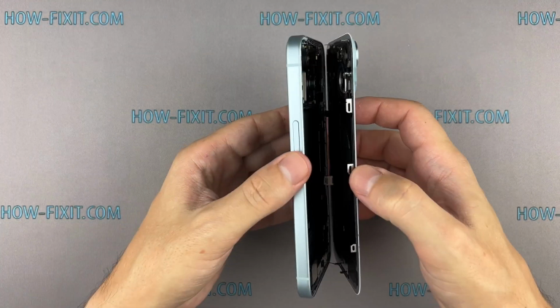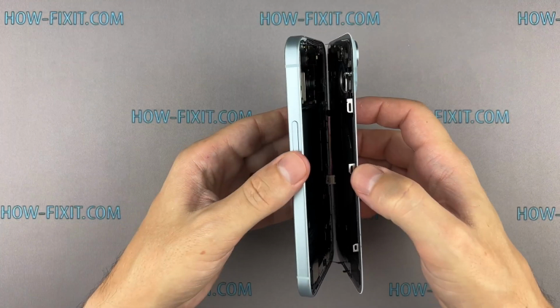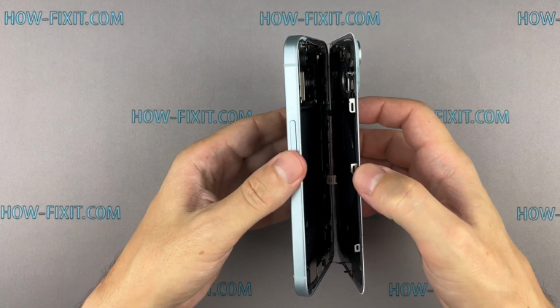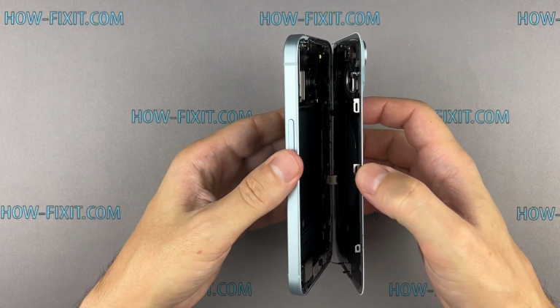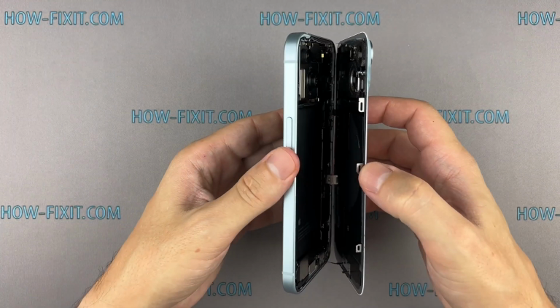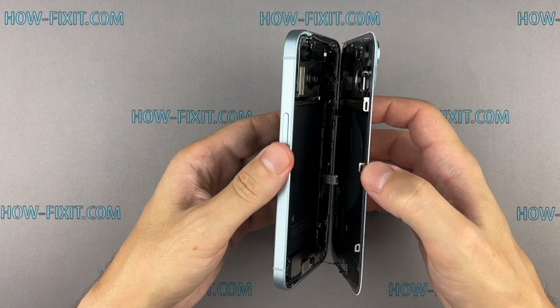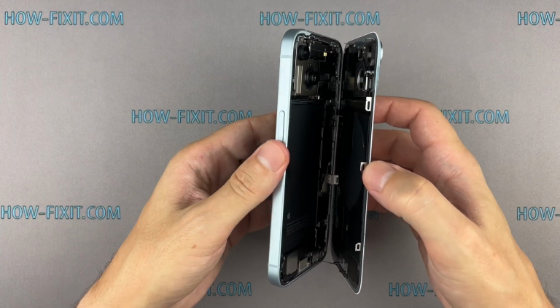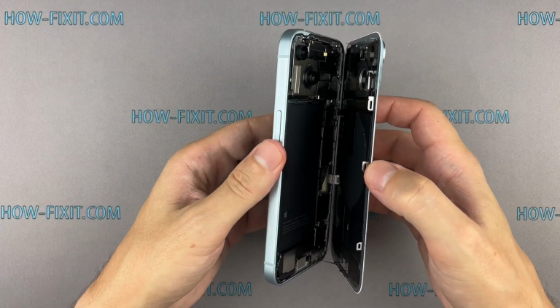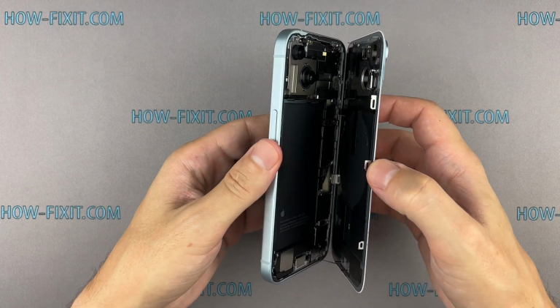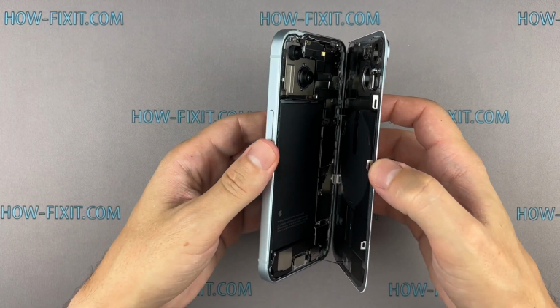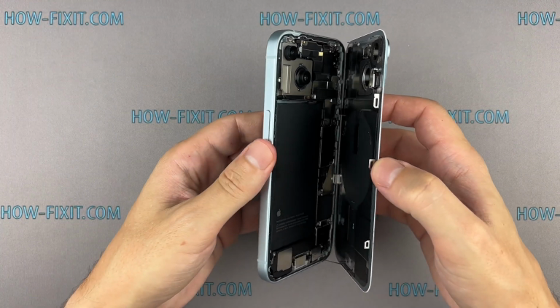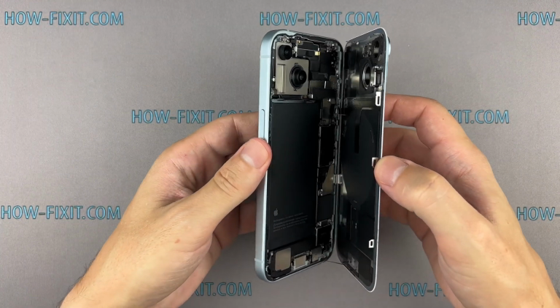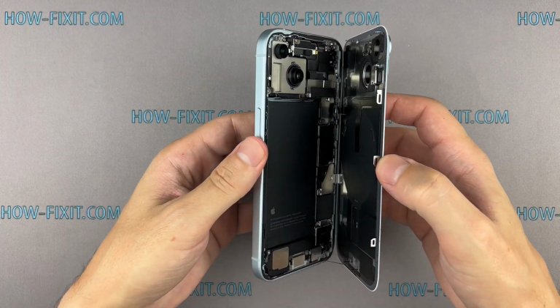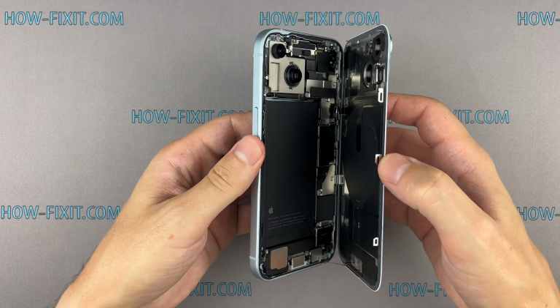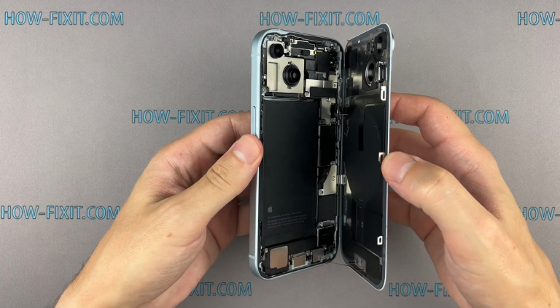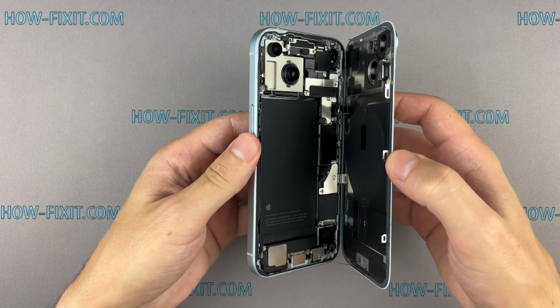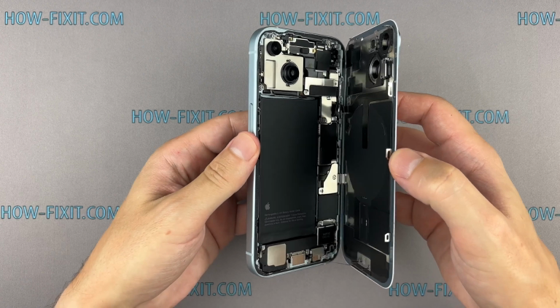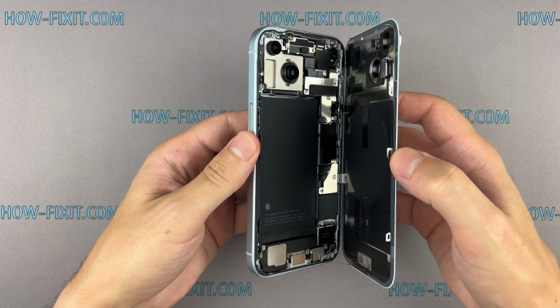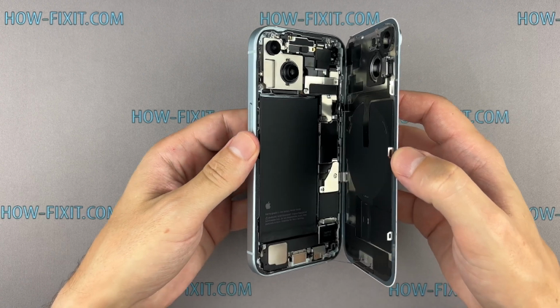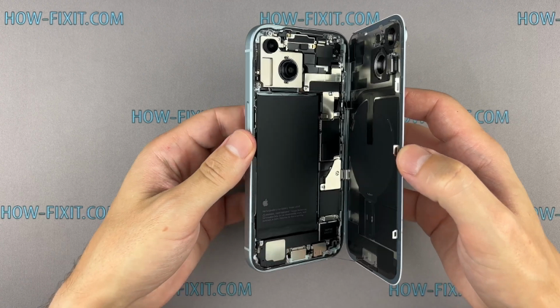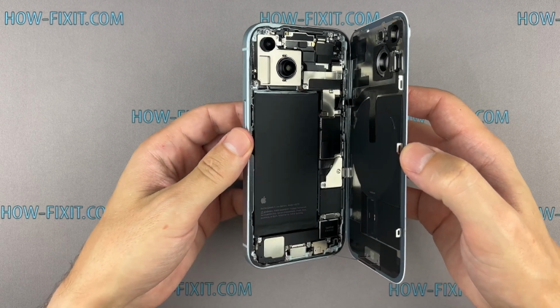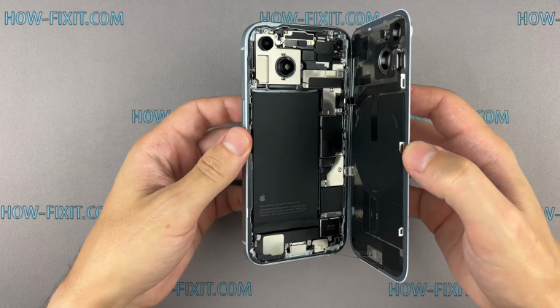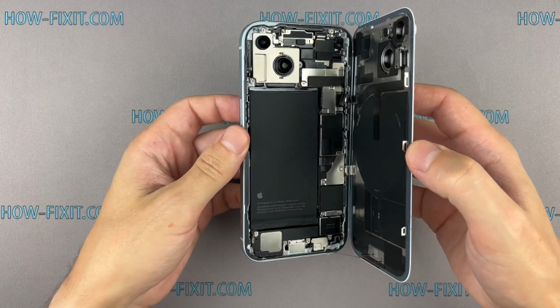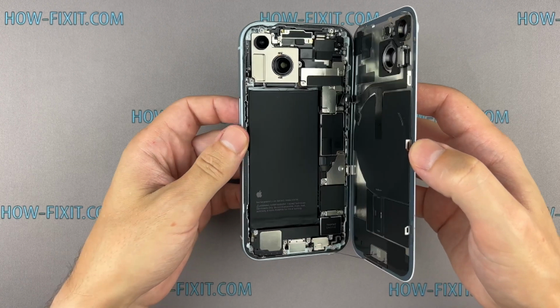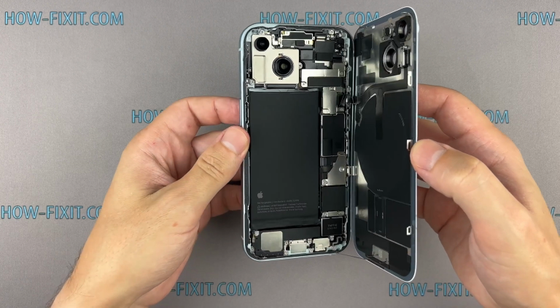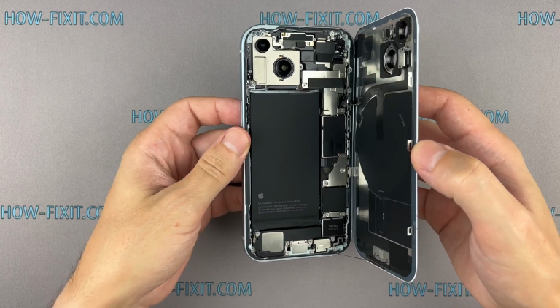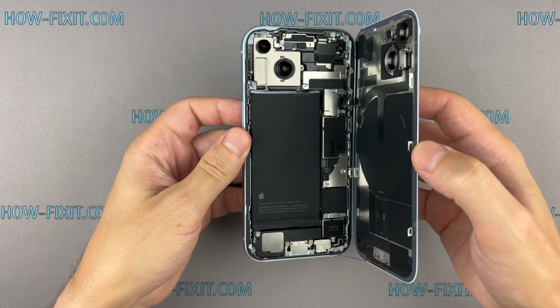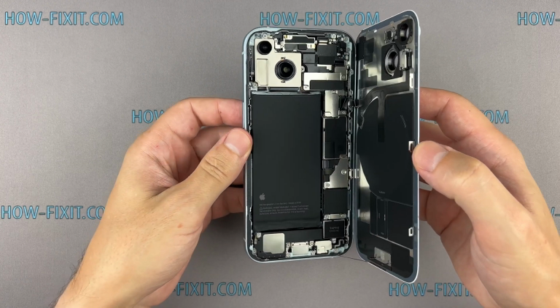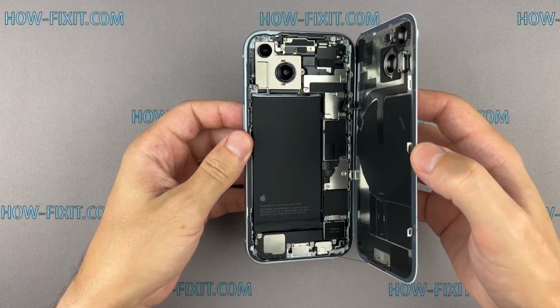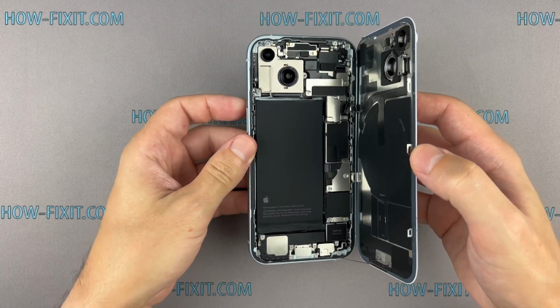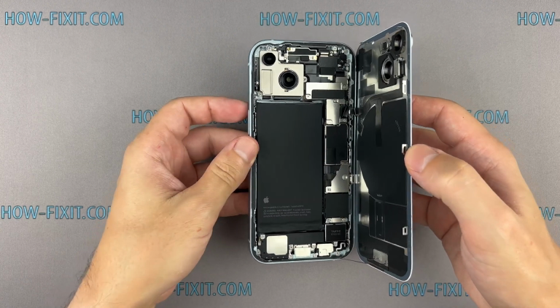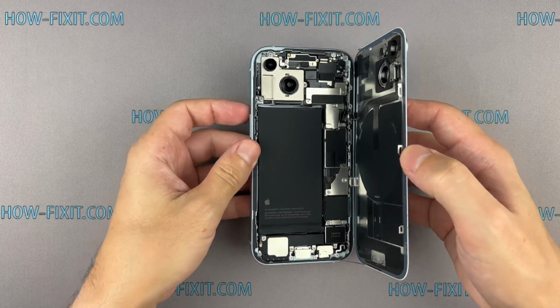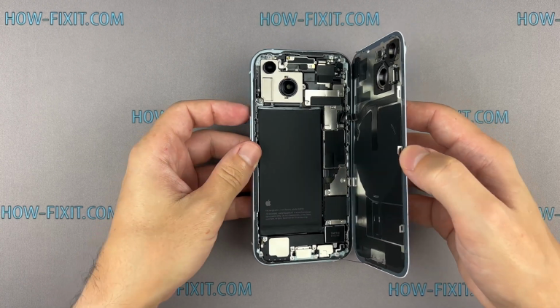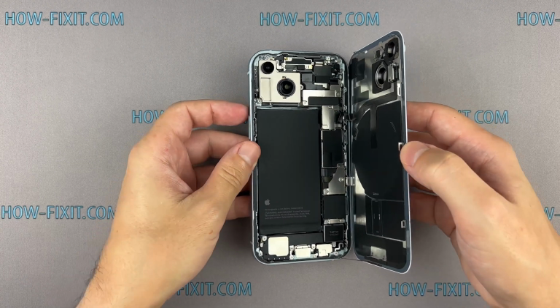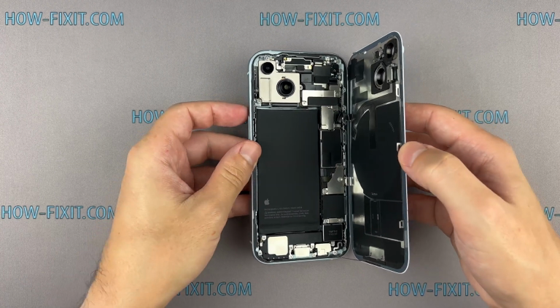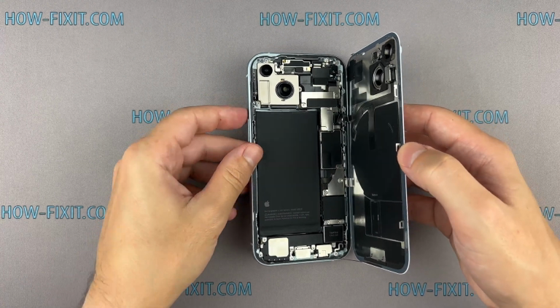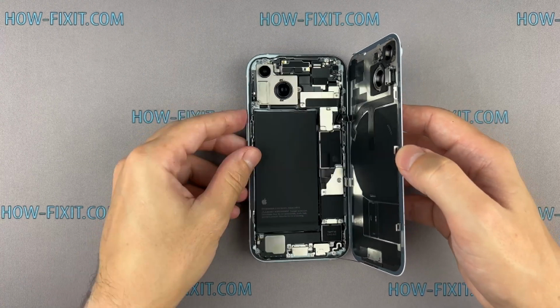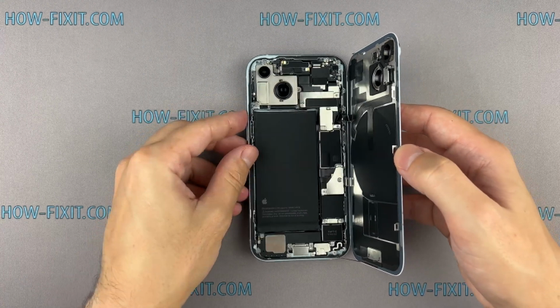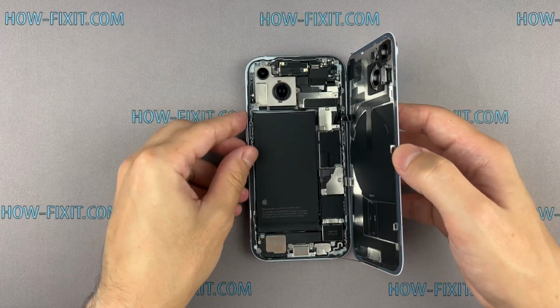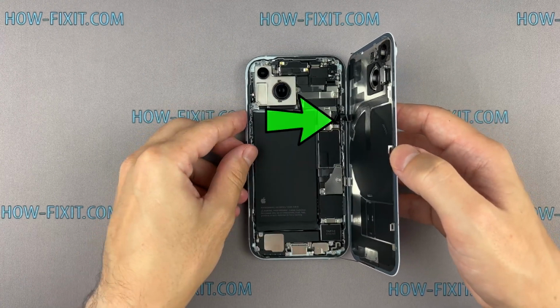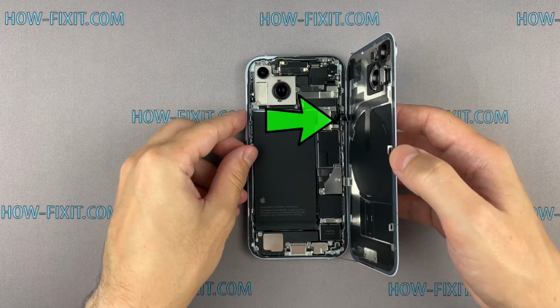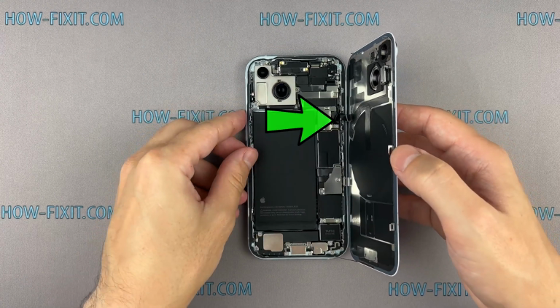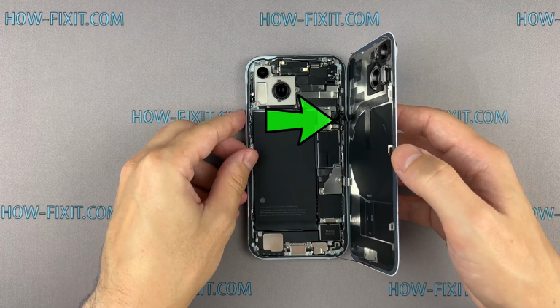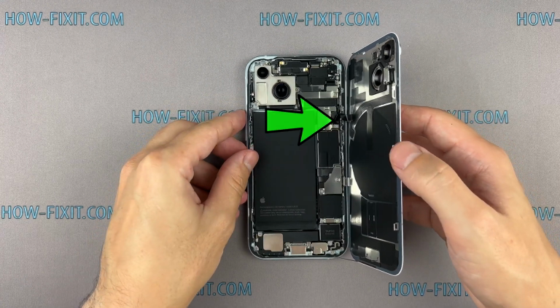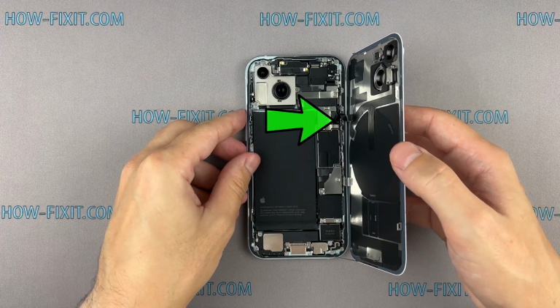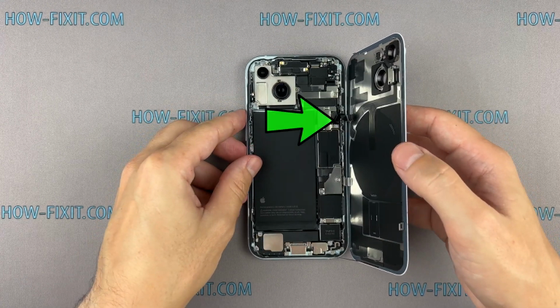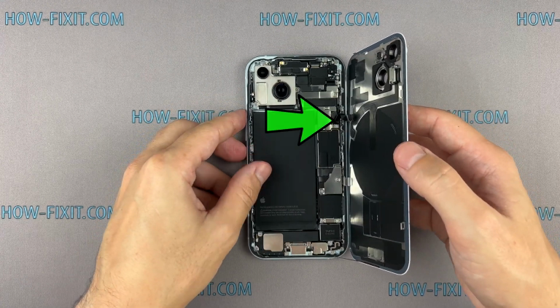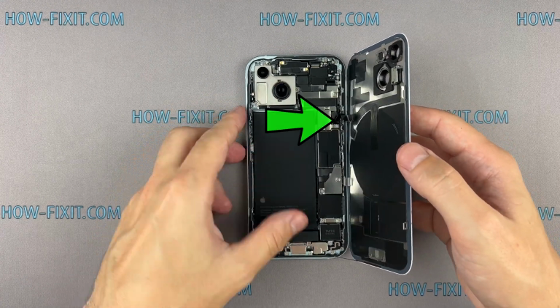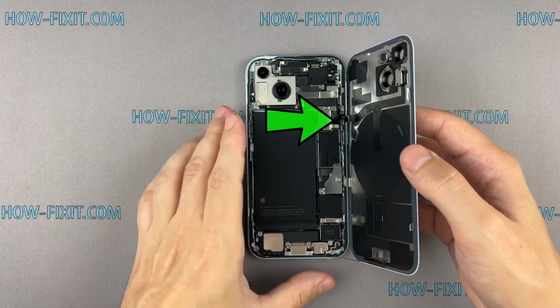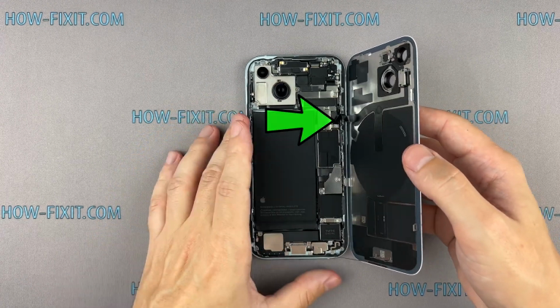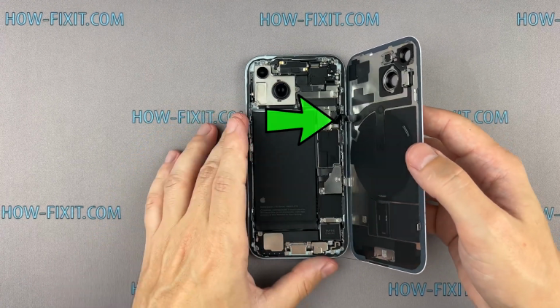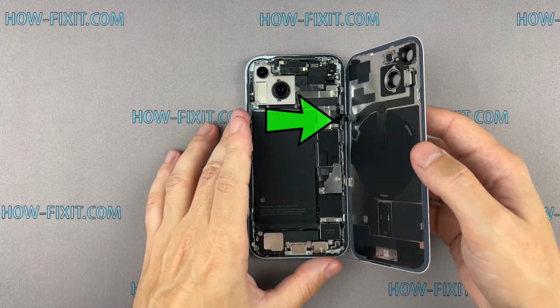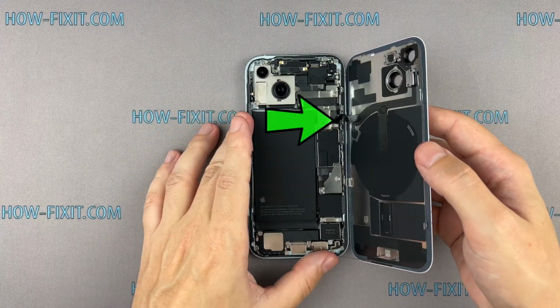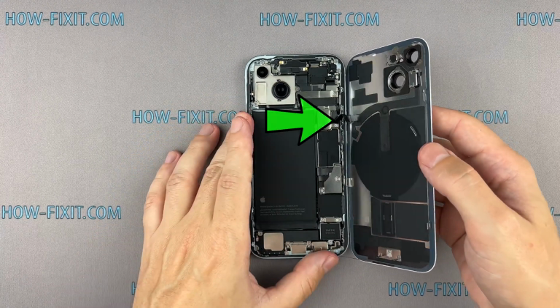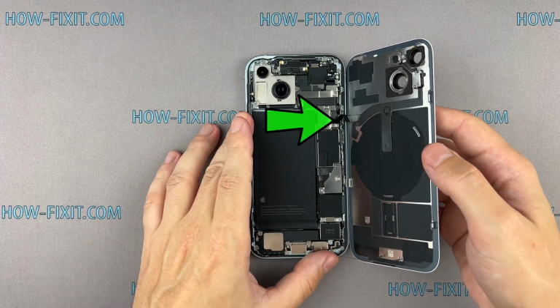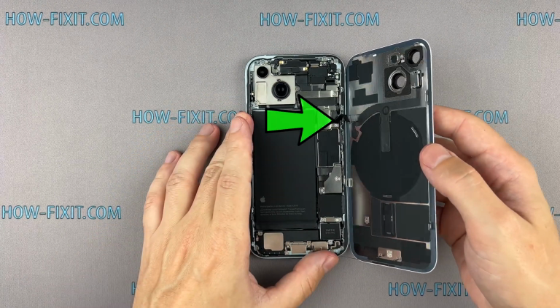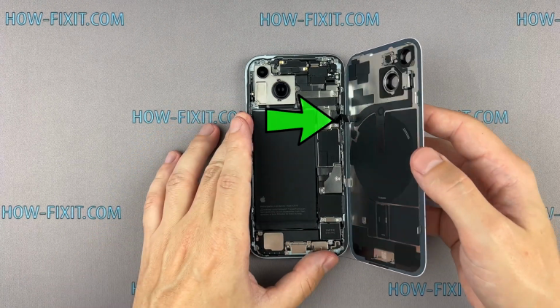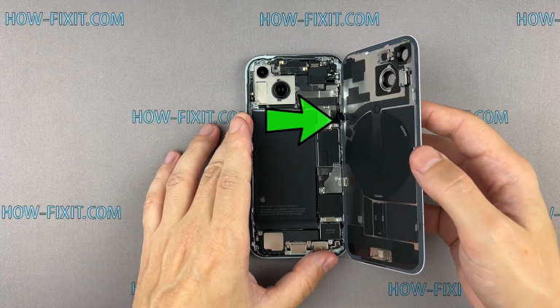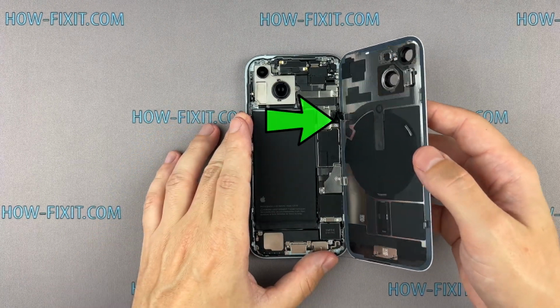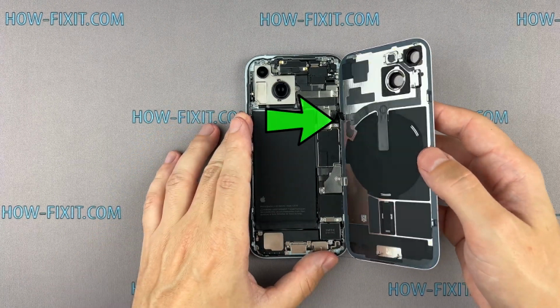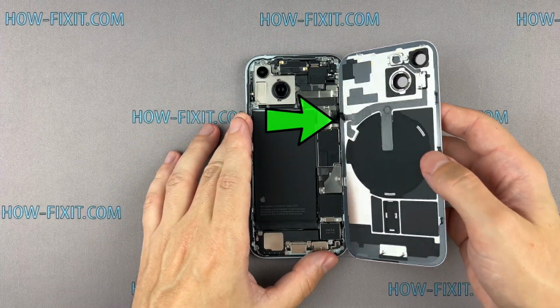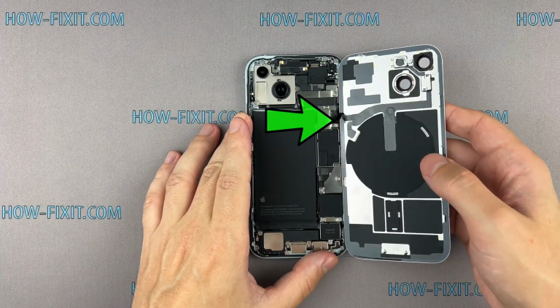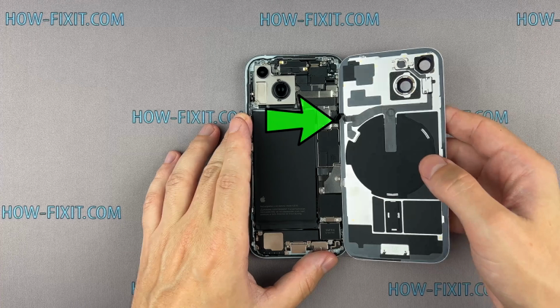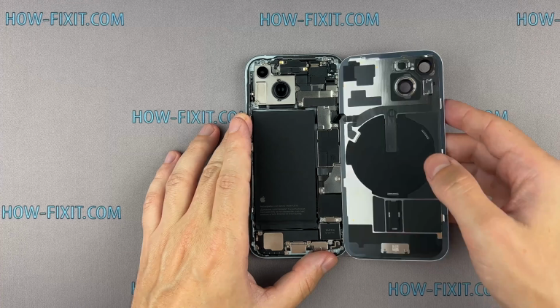Slowly open the back glass with extreme caution, because the back glass is still connected to the mainboard.